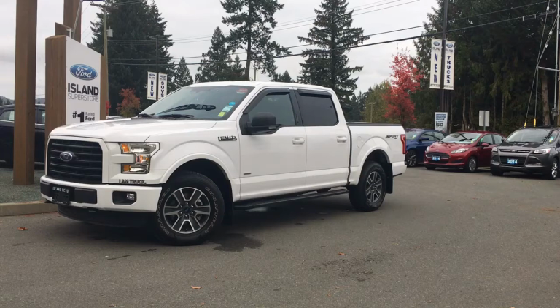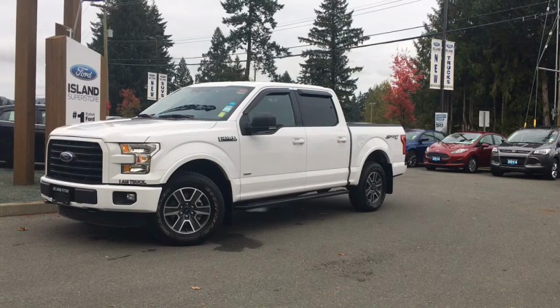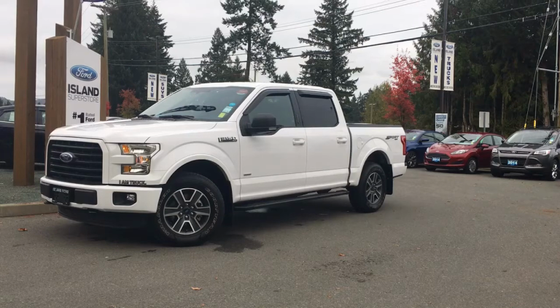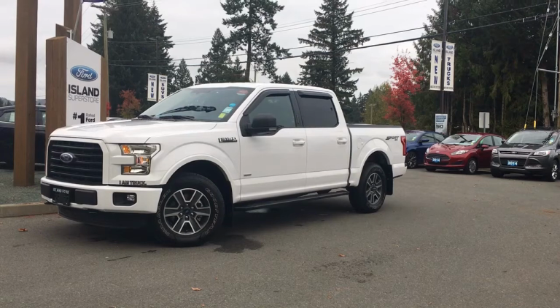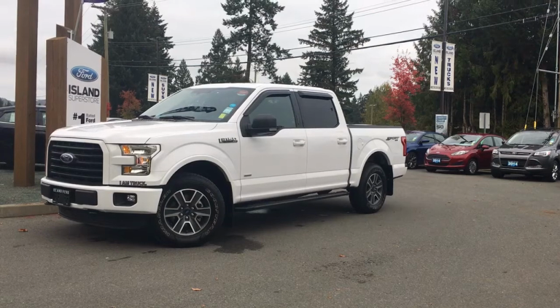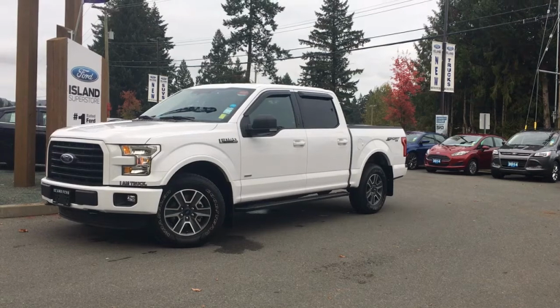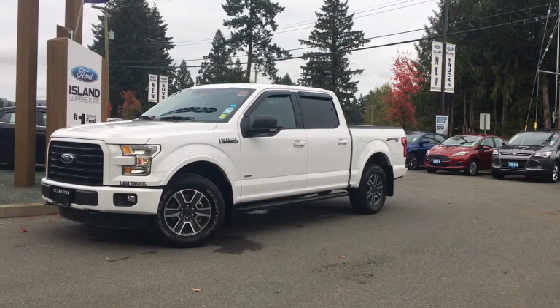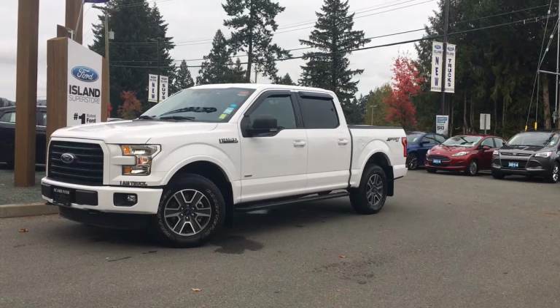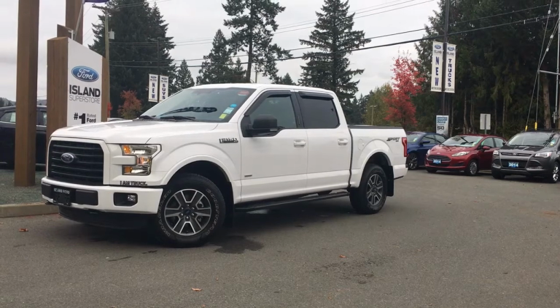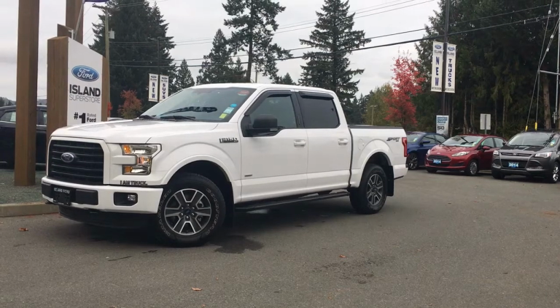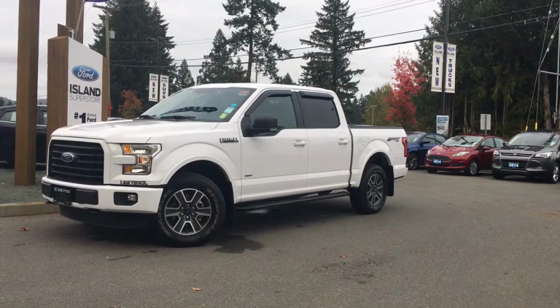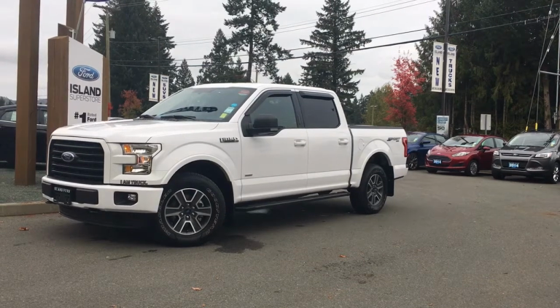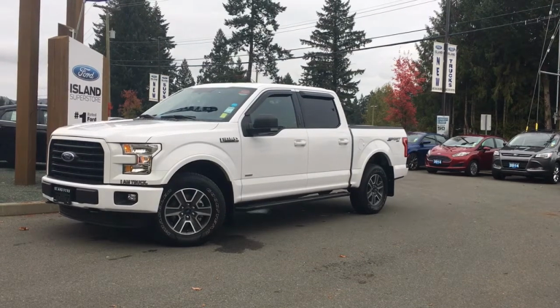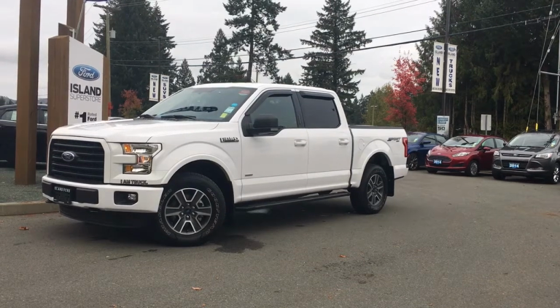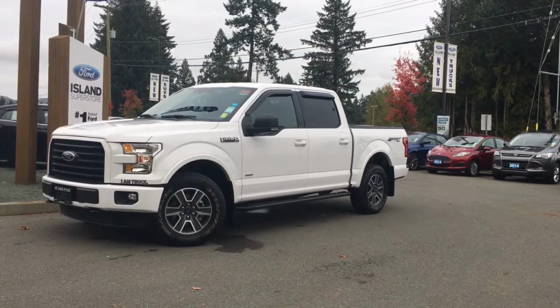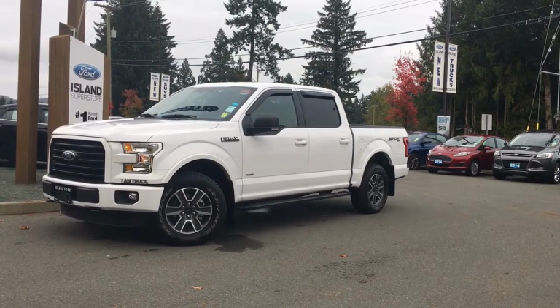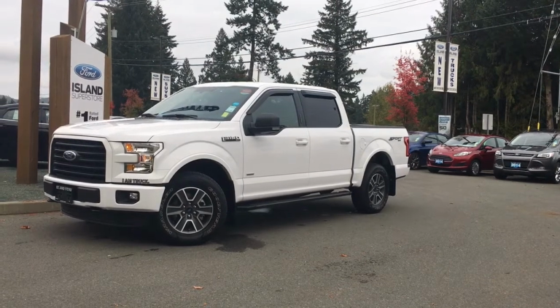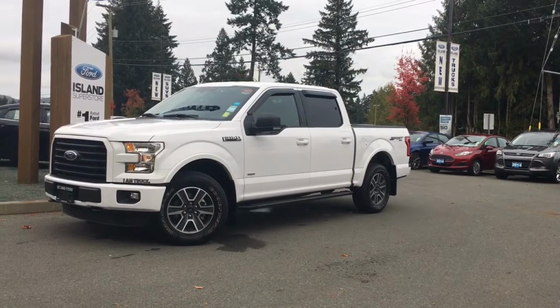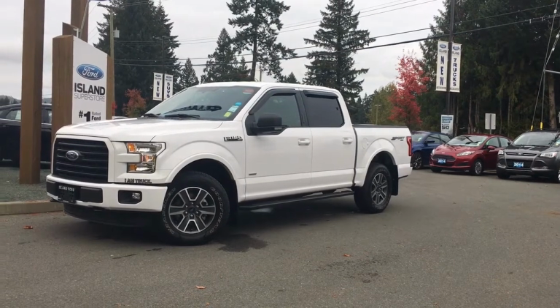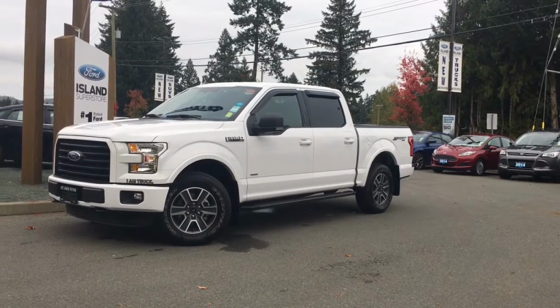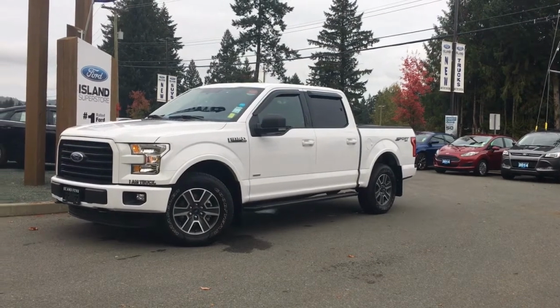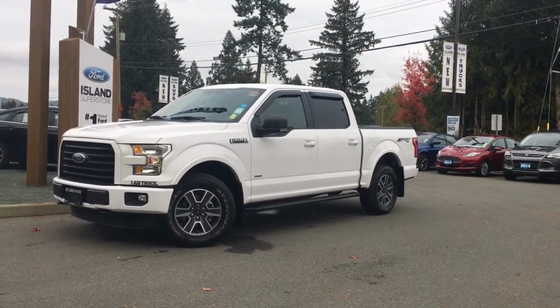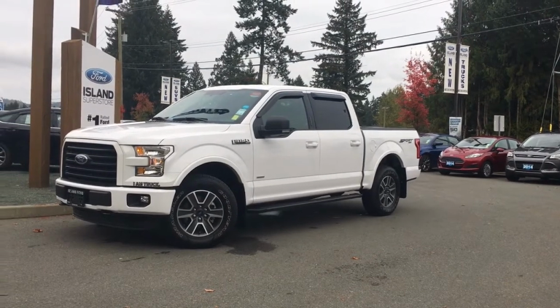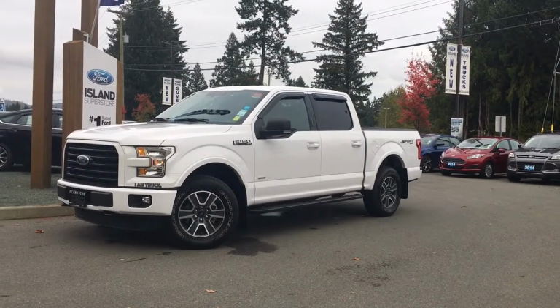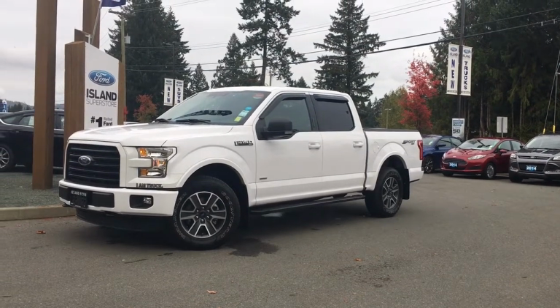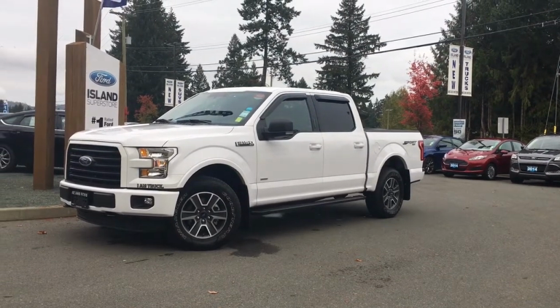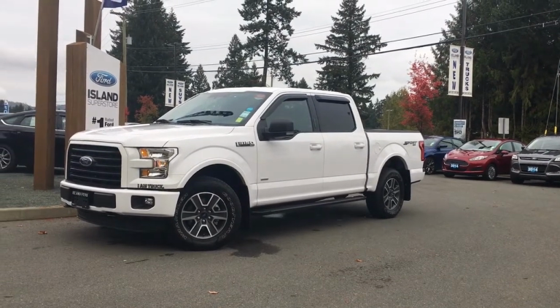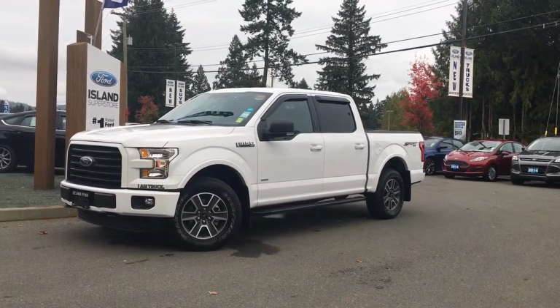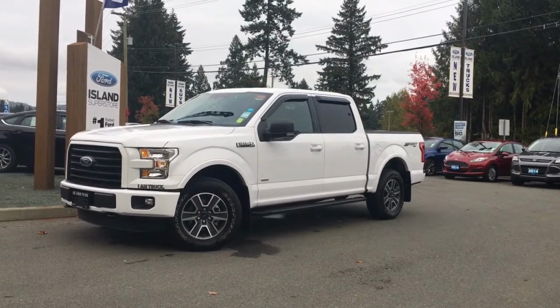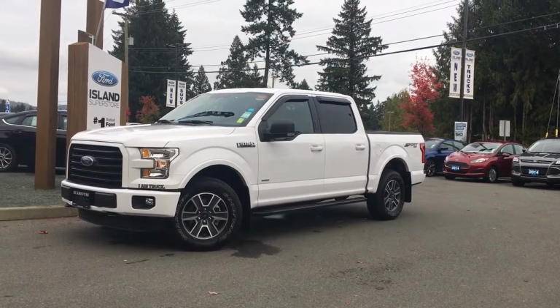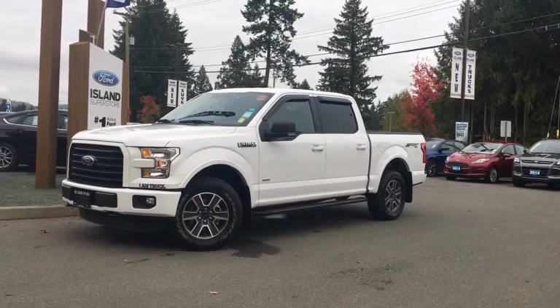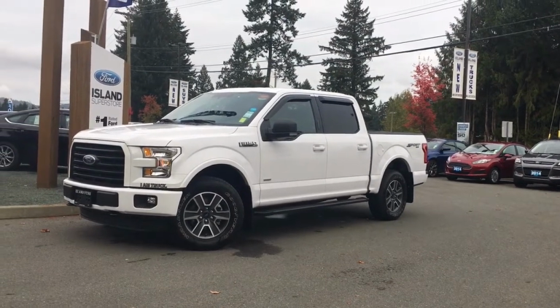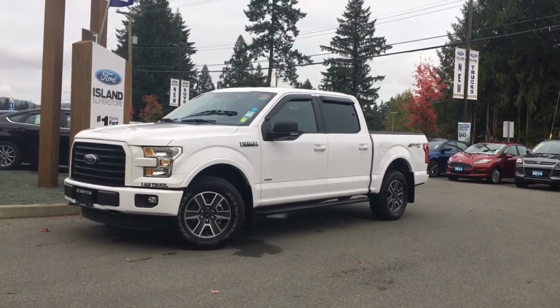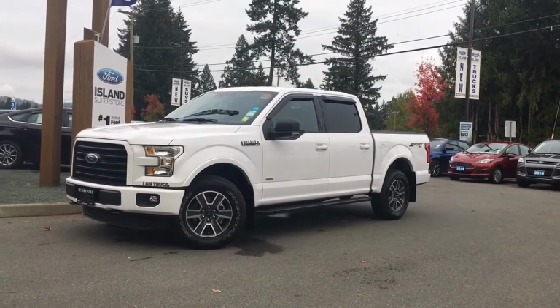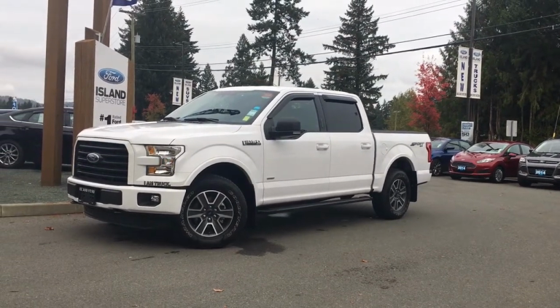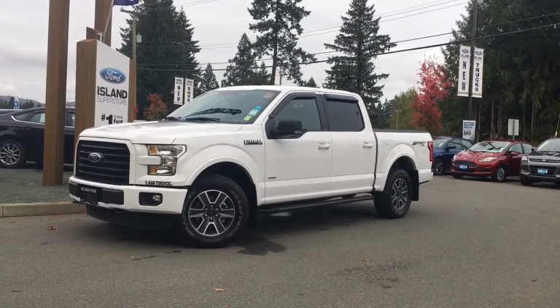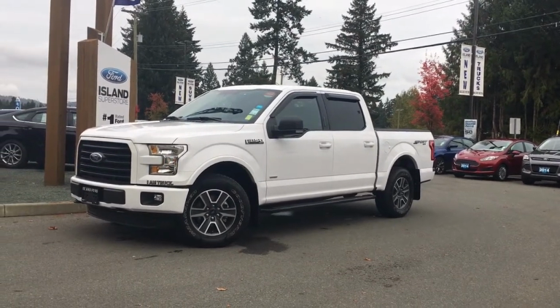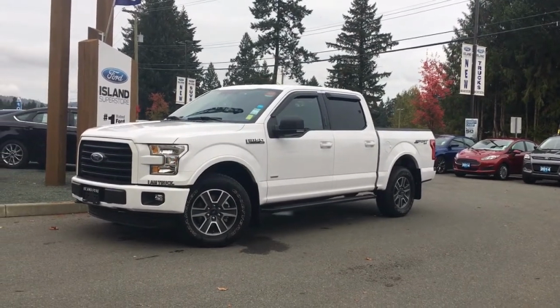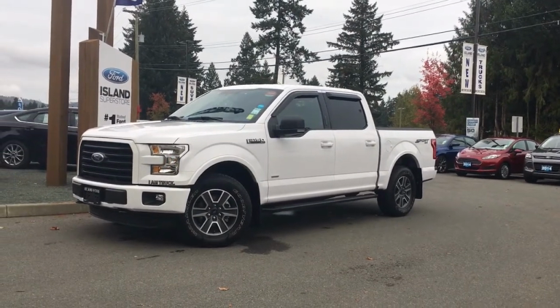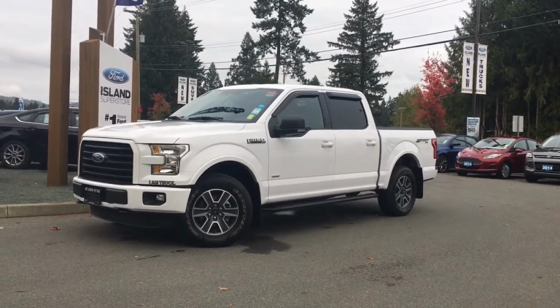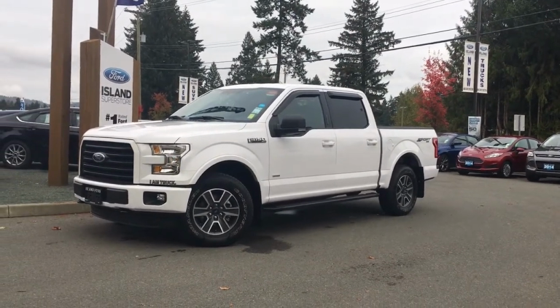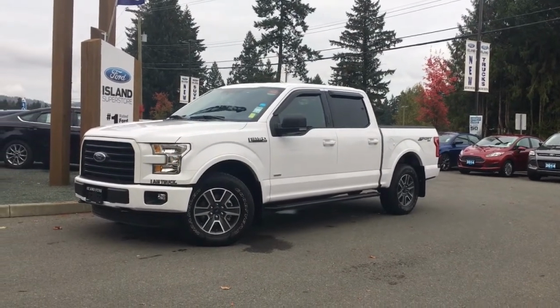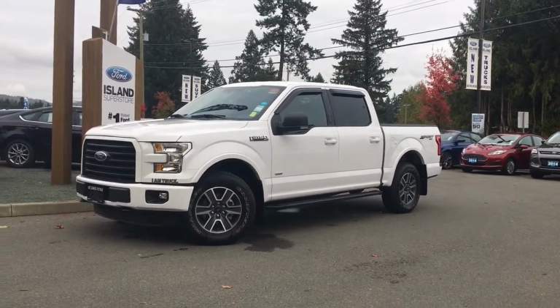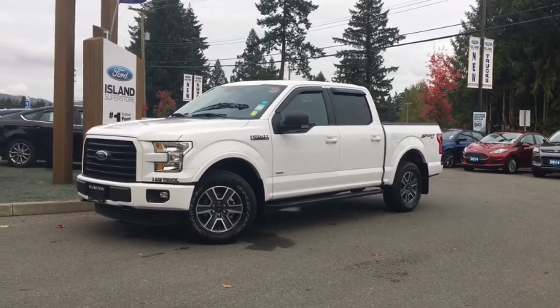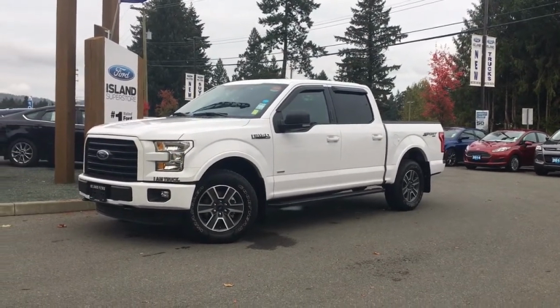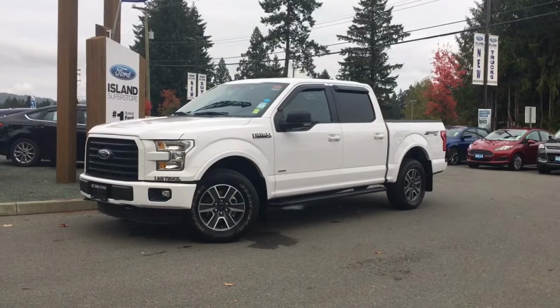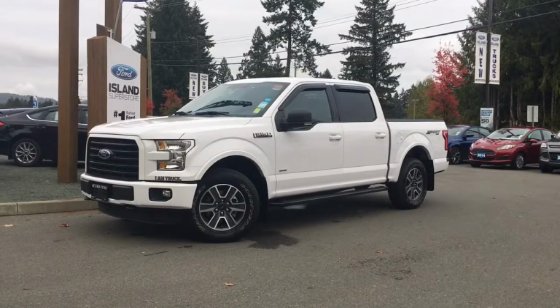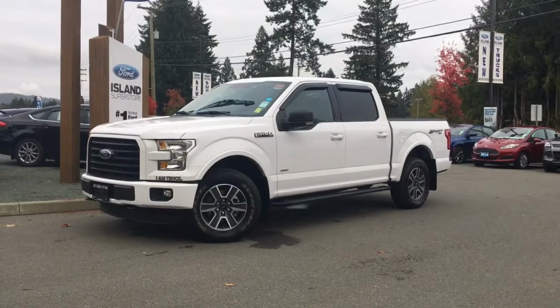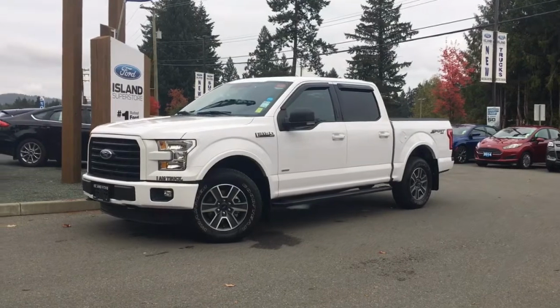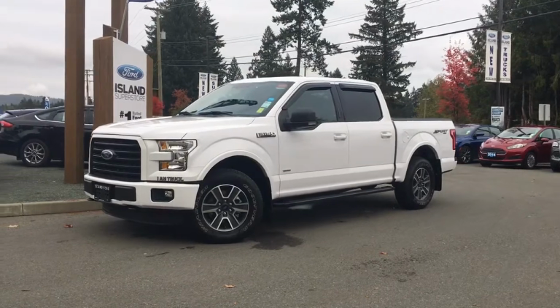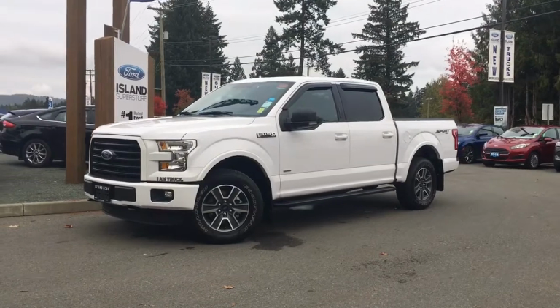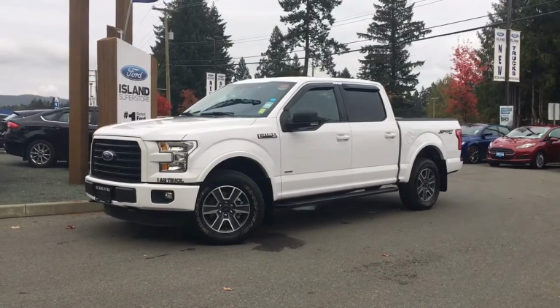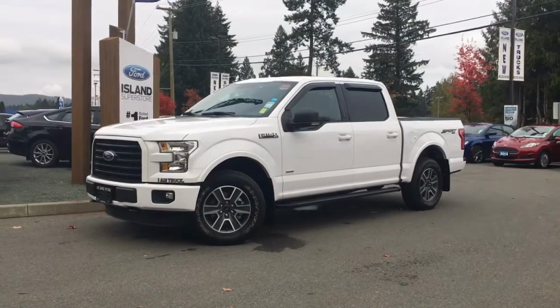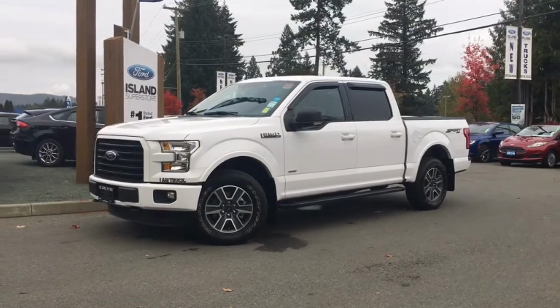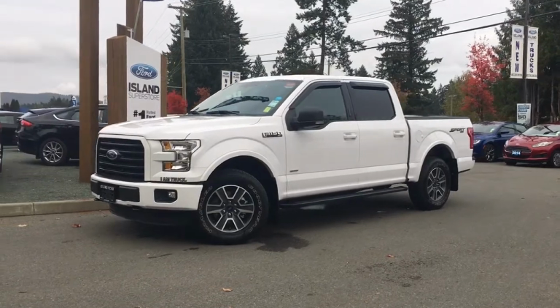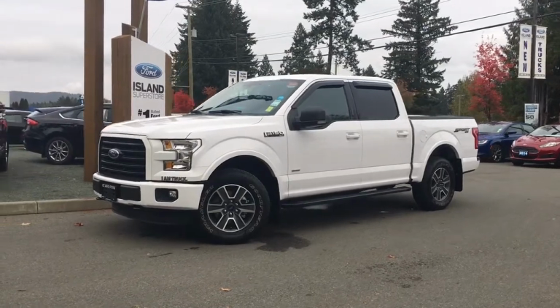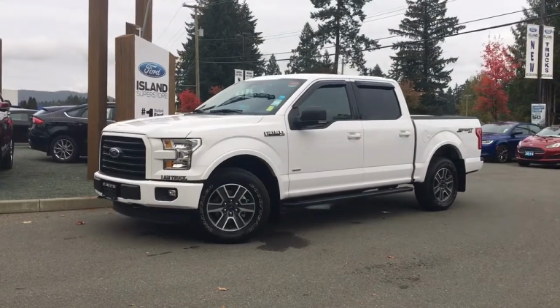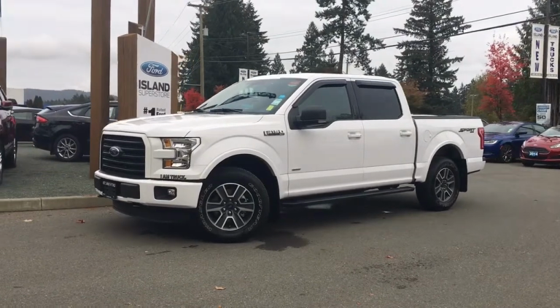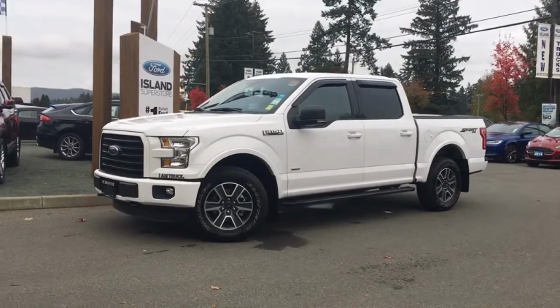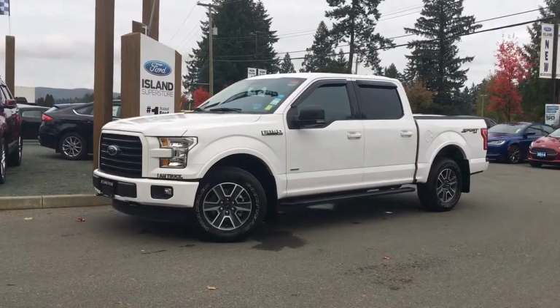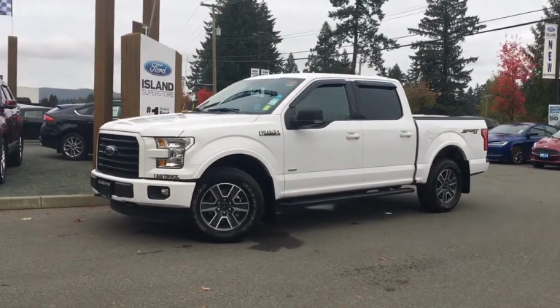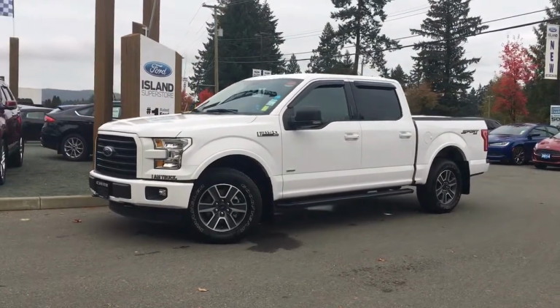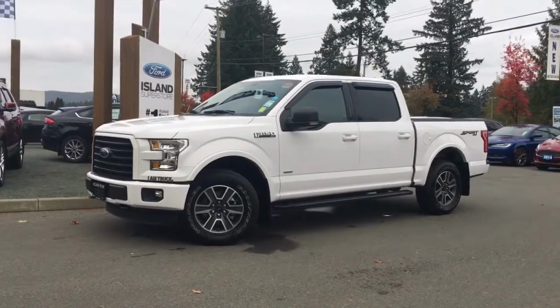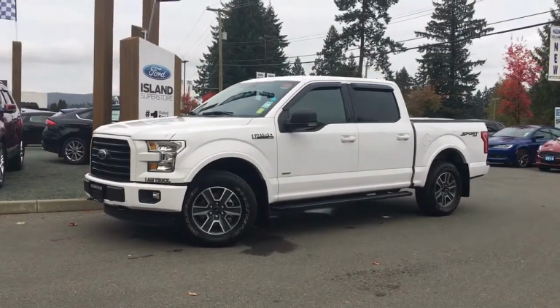Thanks for joining us today at Island Ford Superstore, located on Norcross Road in Duncan, BC, off the Trans-Canada Highway. We're in the Cowichan Valley on Vancouver Island.